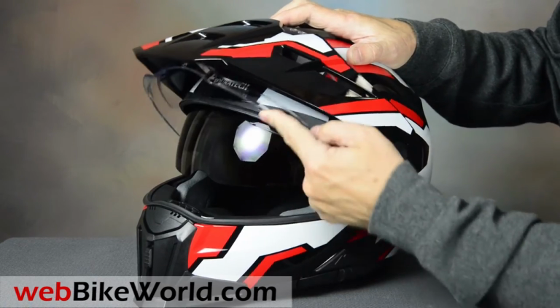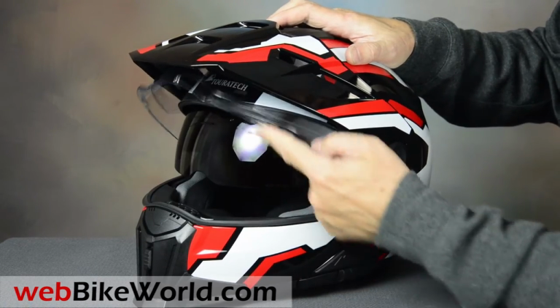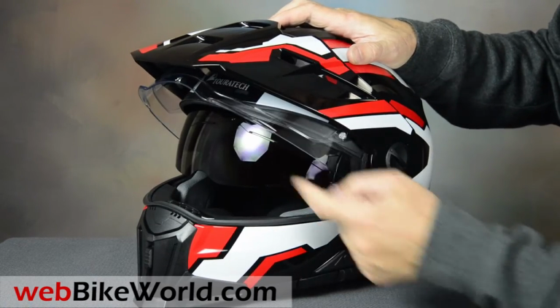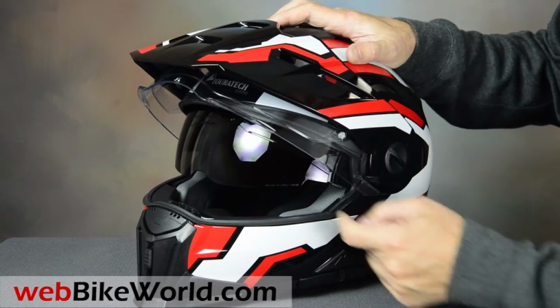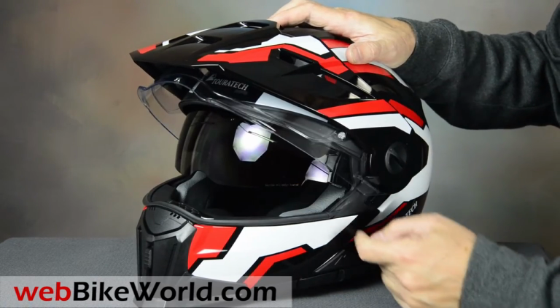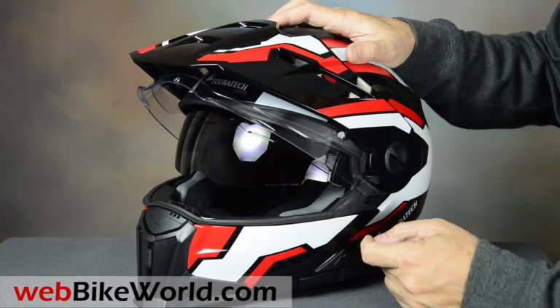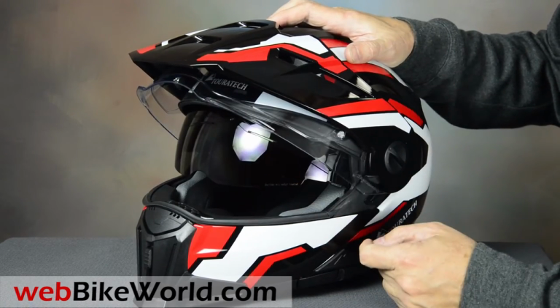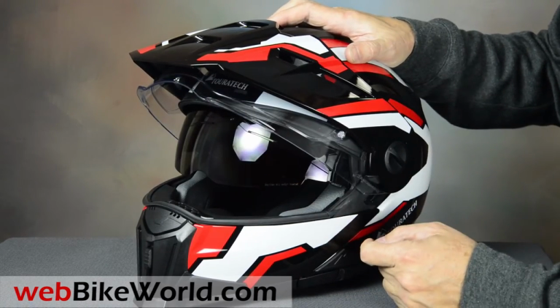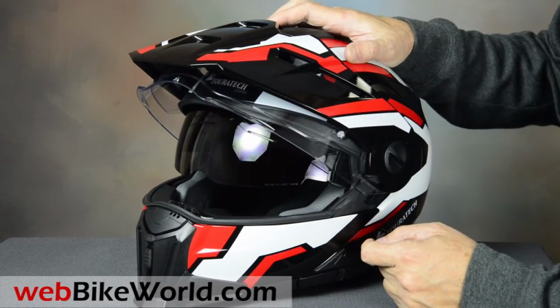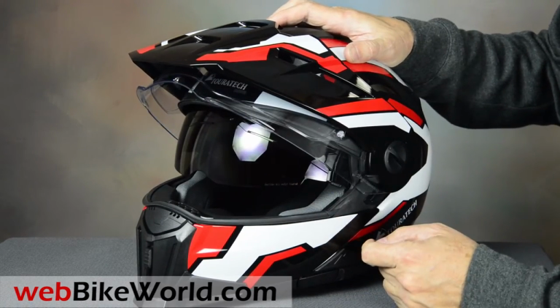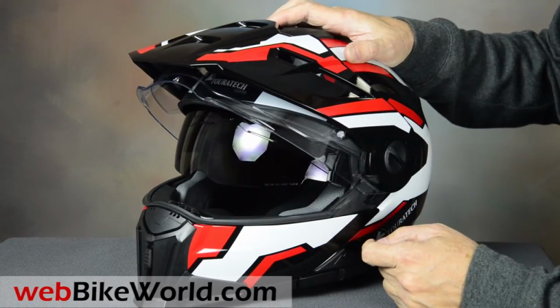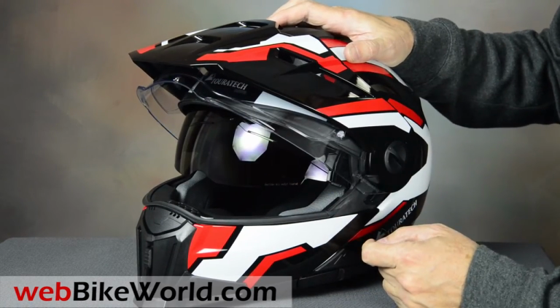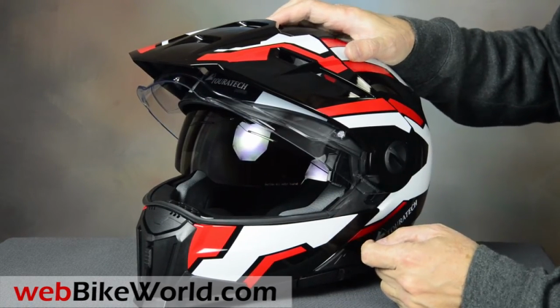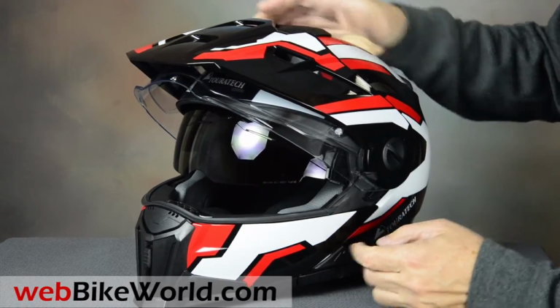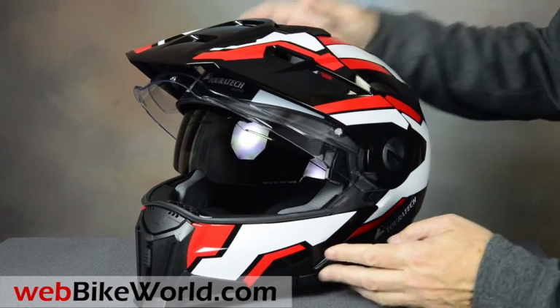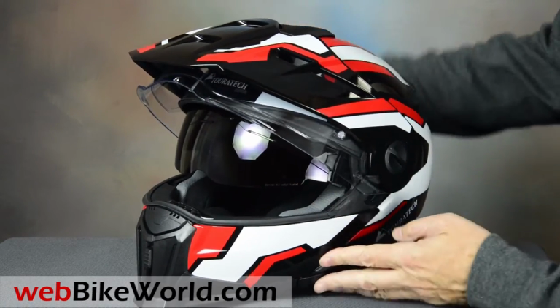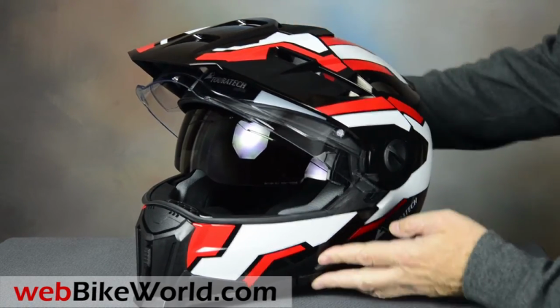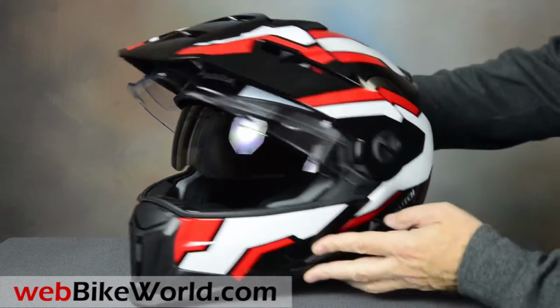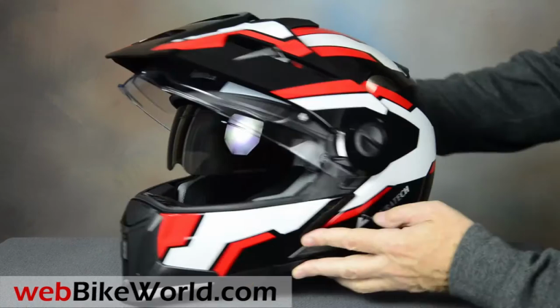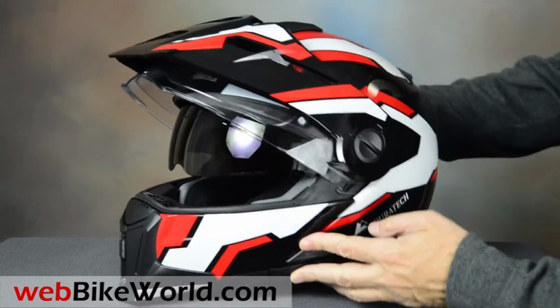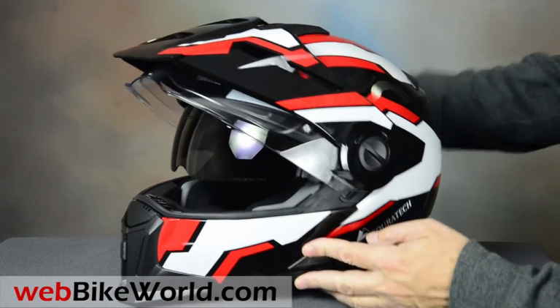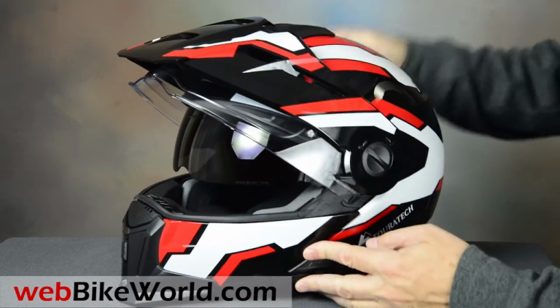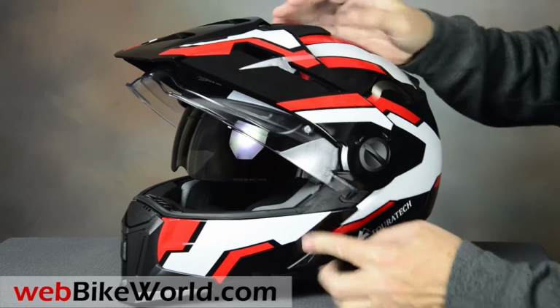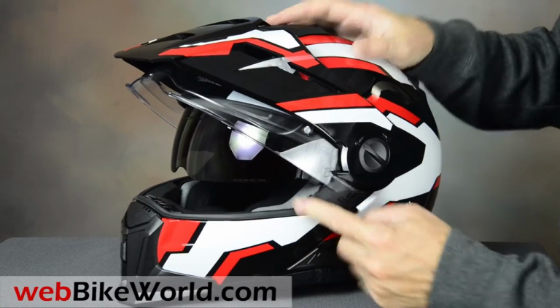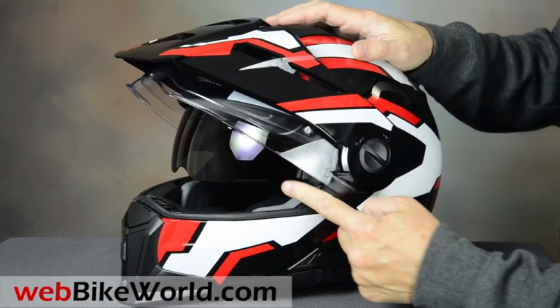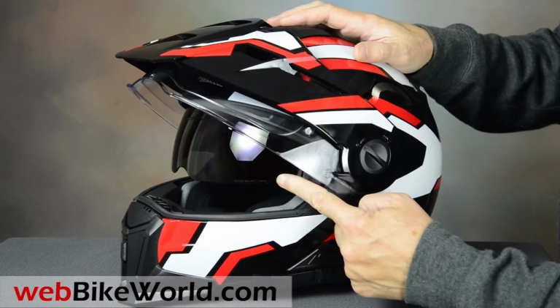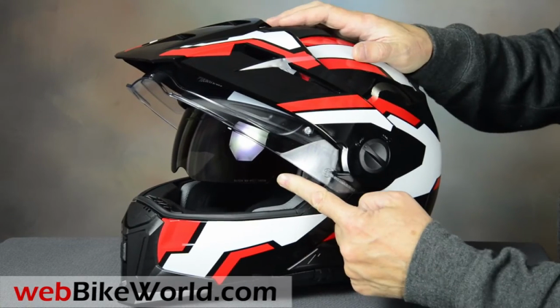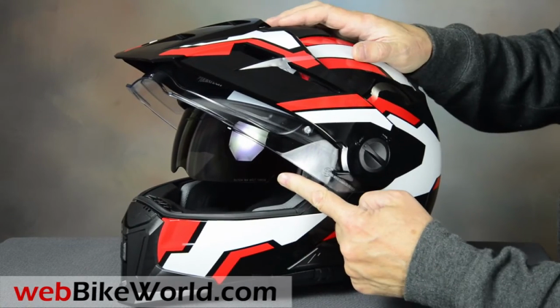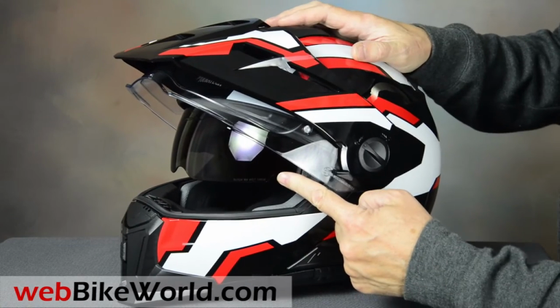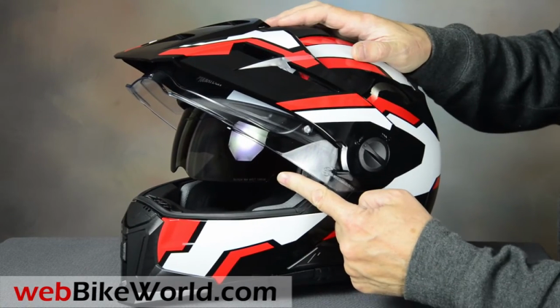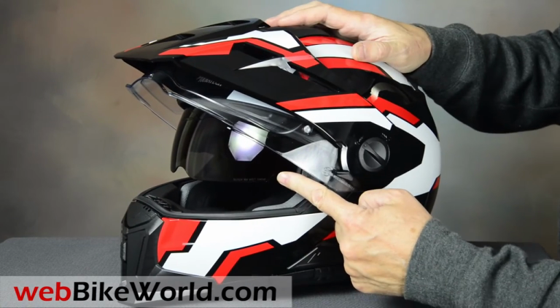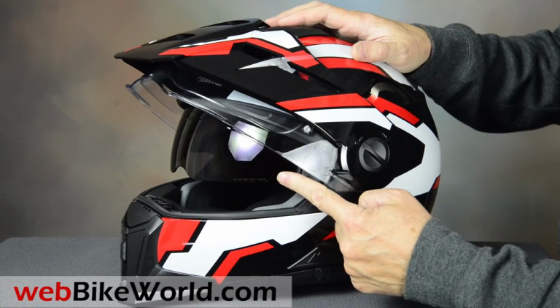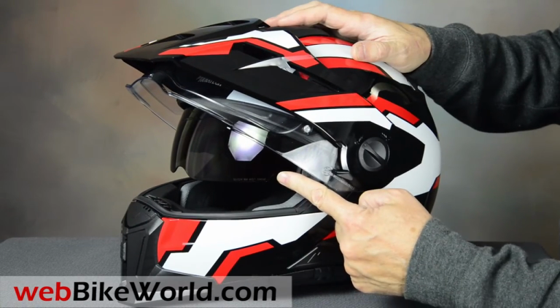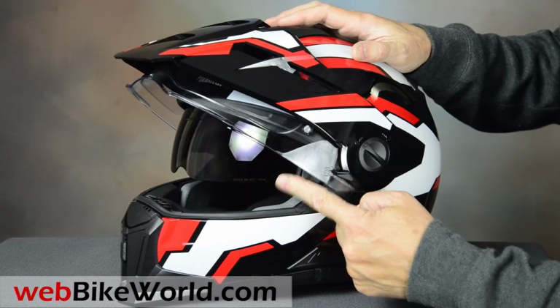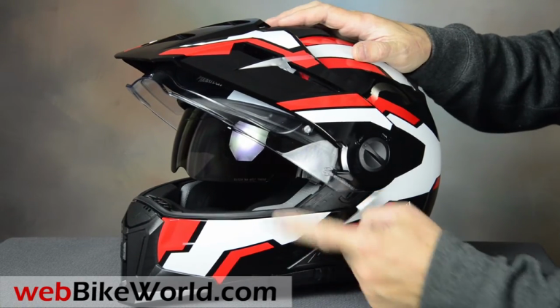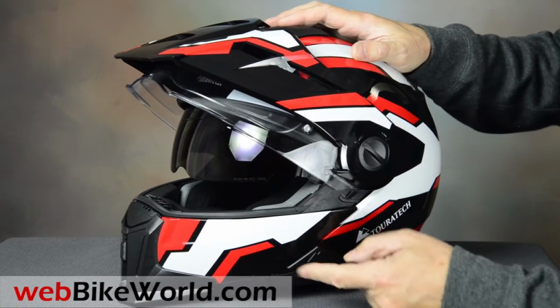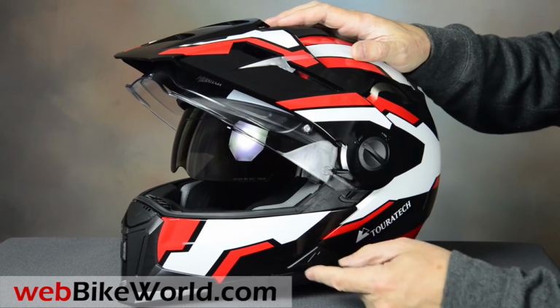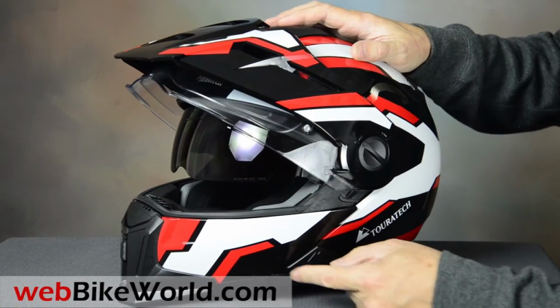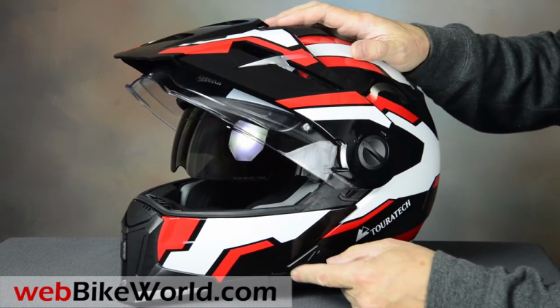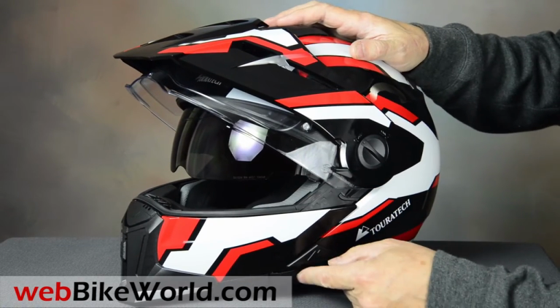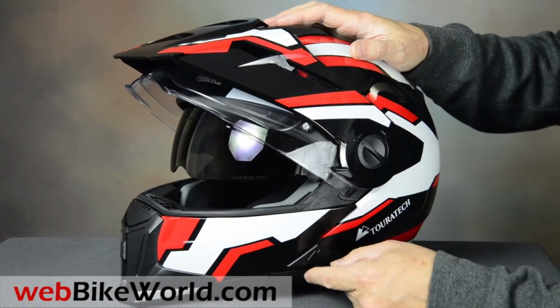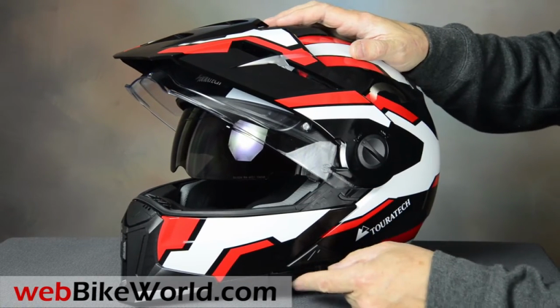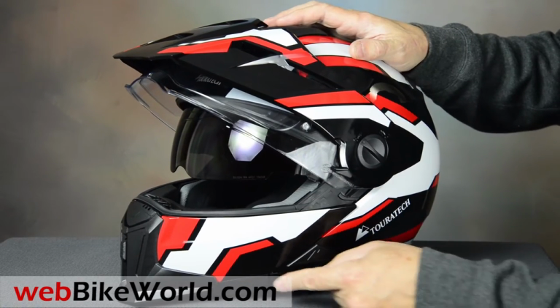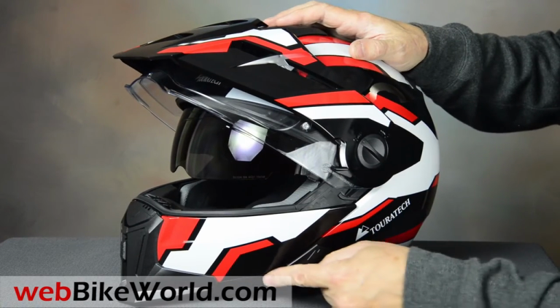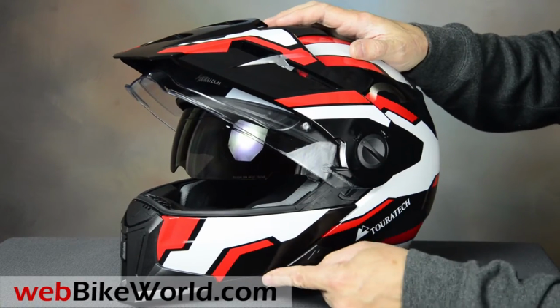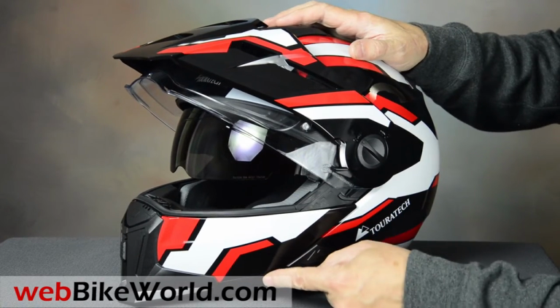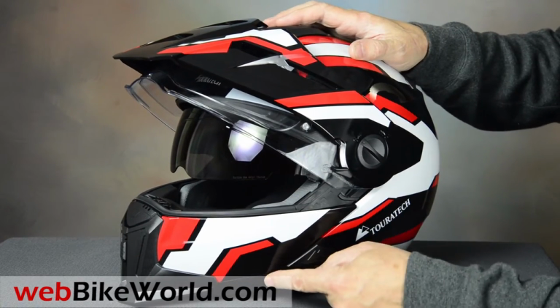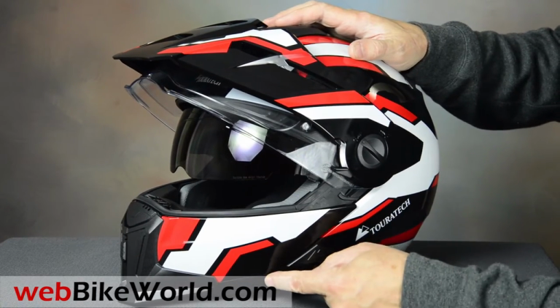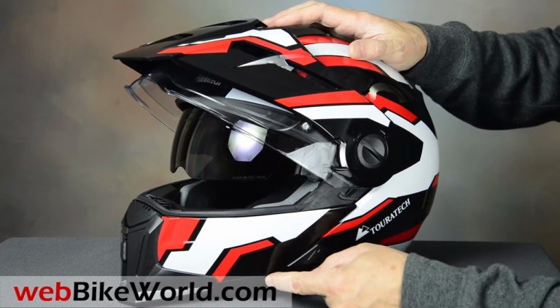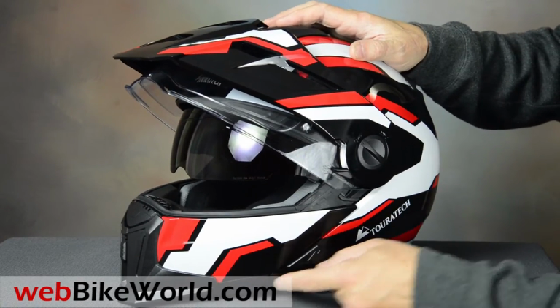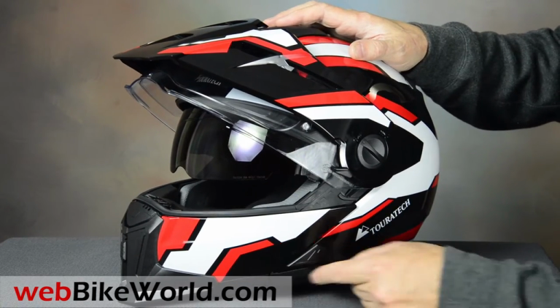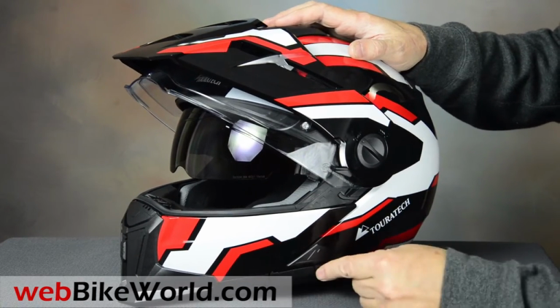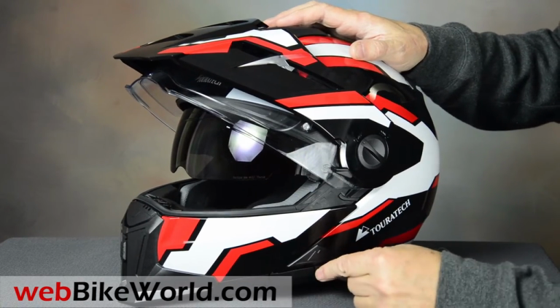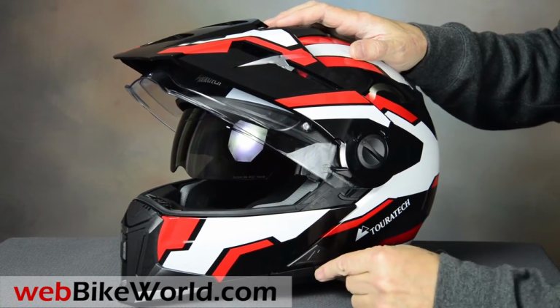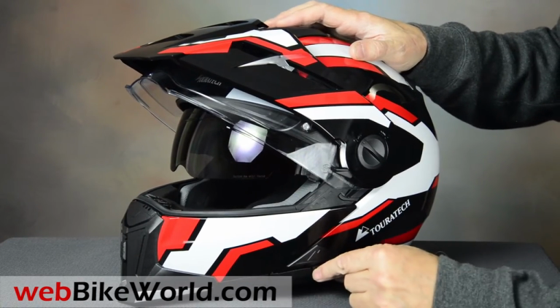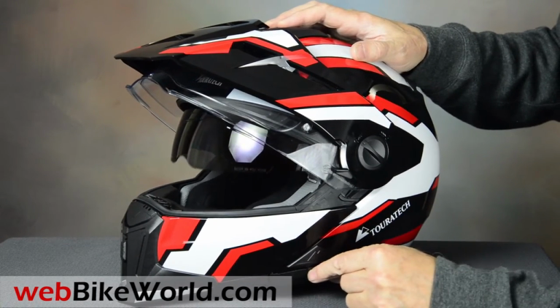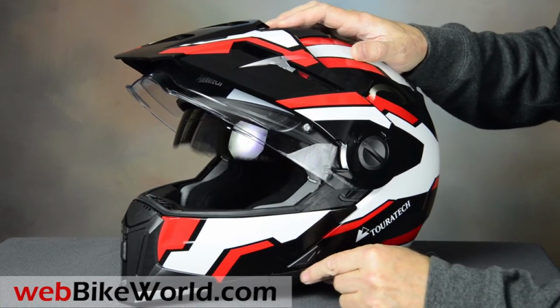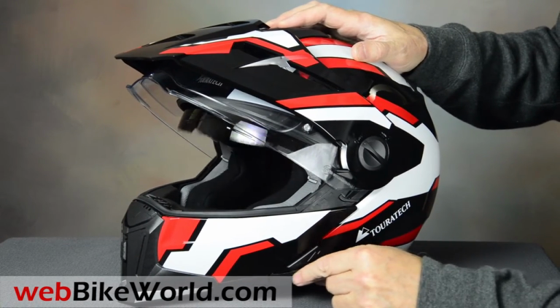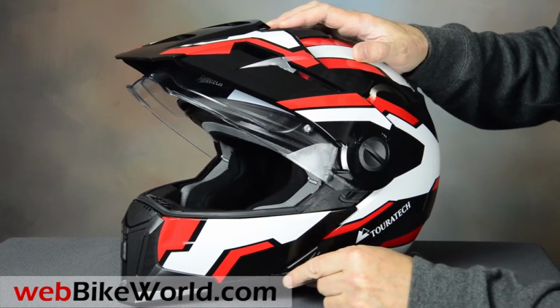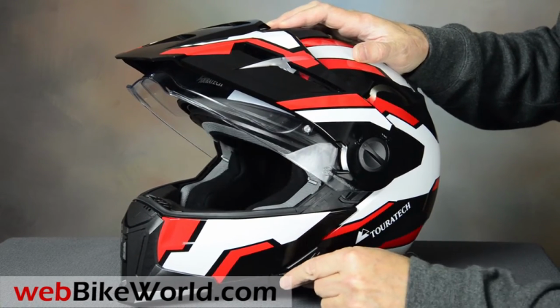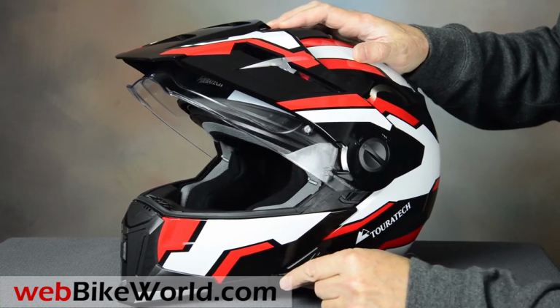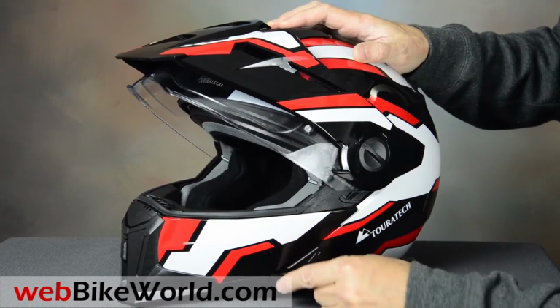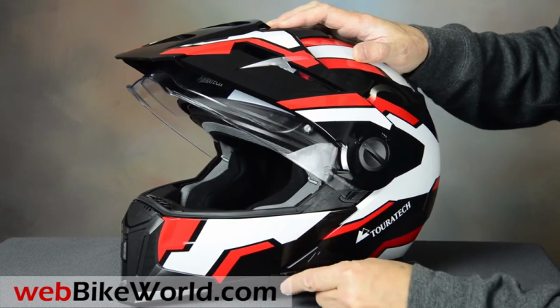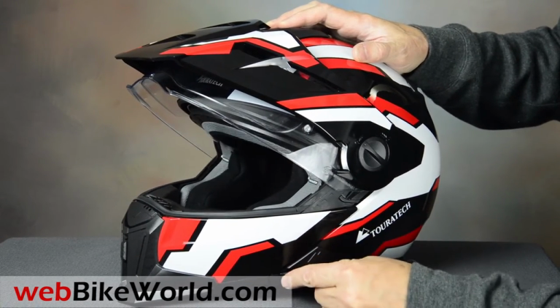The Touratech Mod also has a nice internal sun visor that operates easily via a slider on the lower left-hand side.